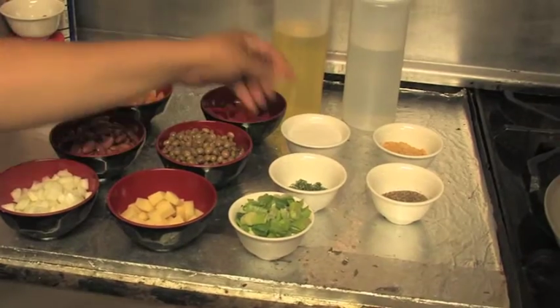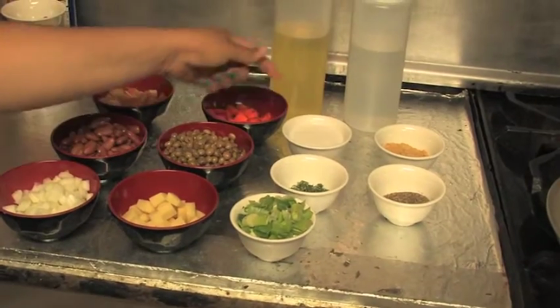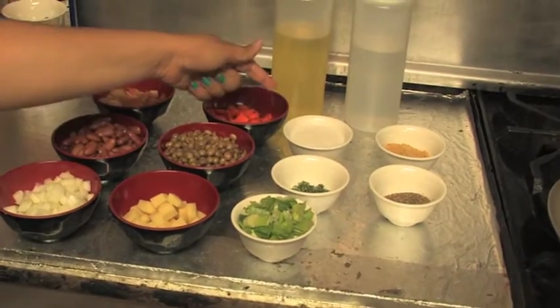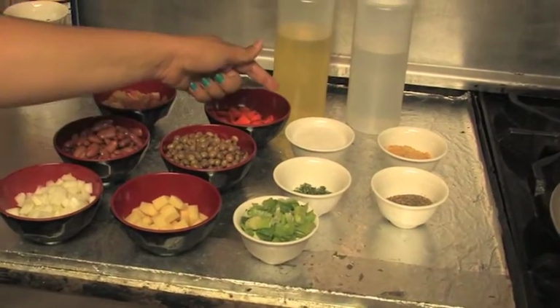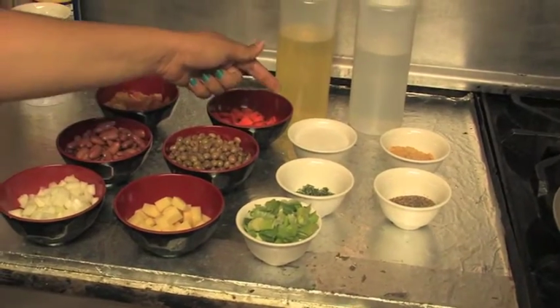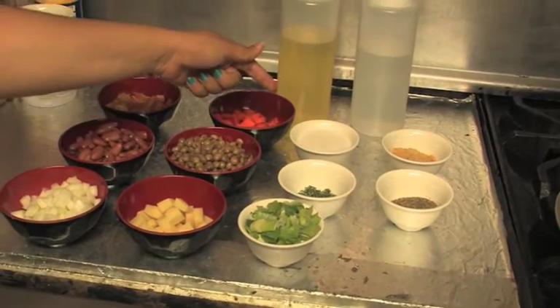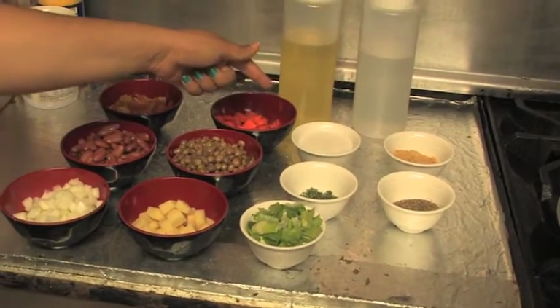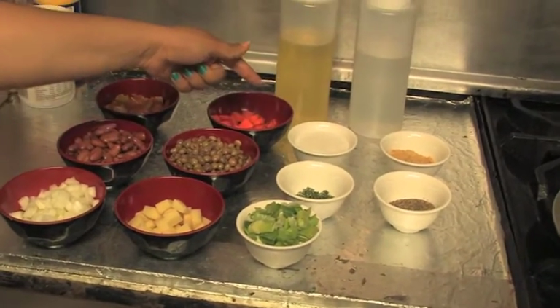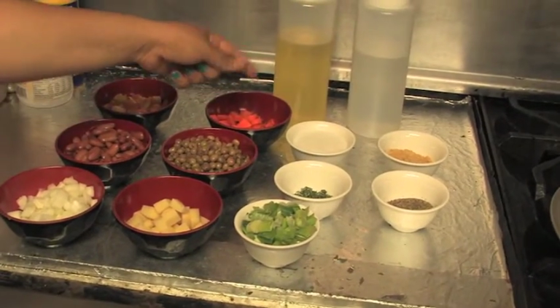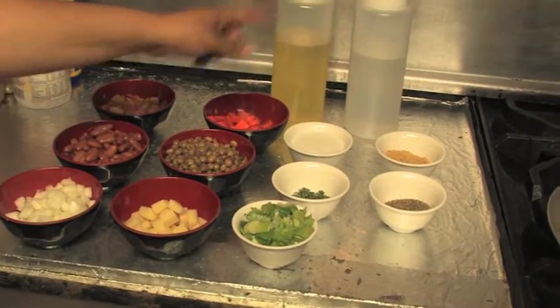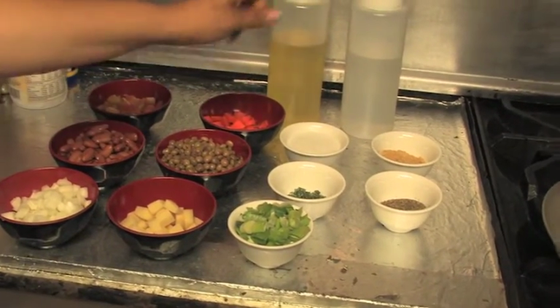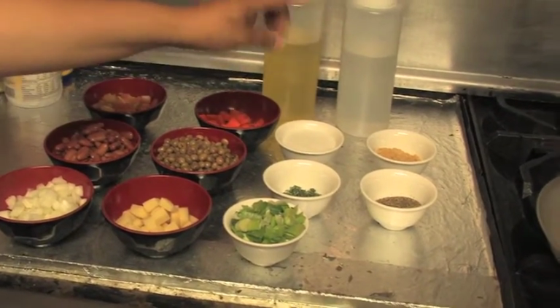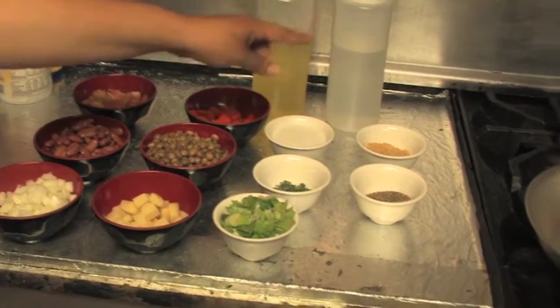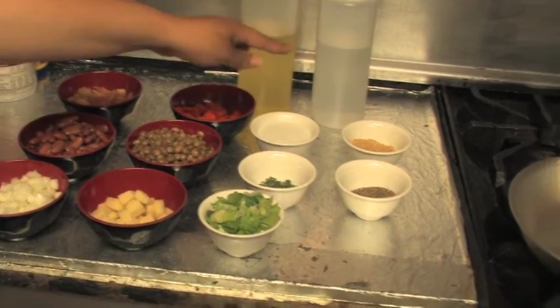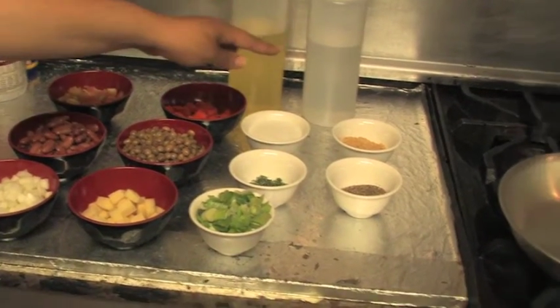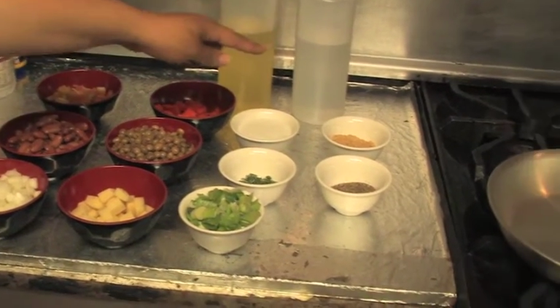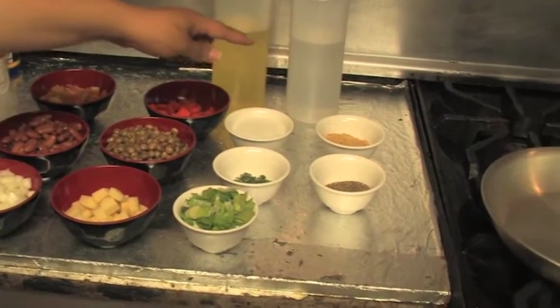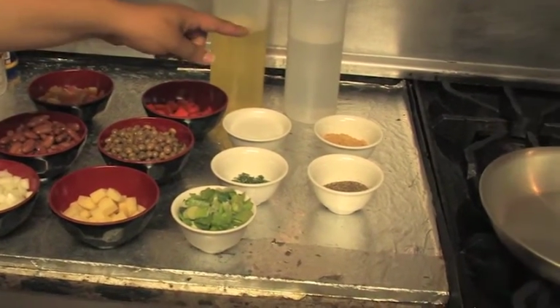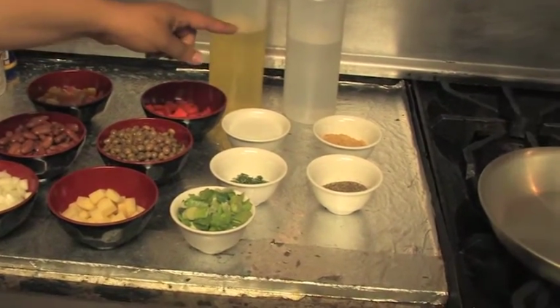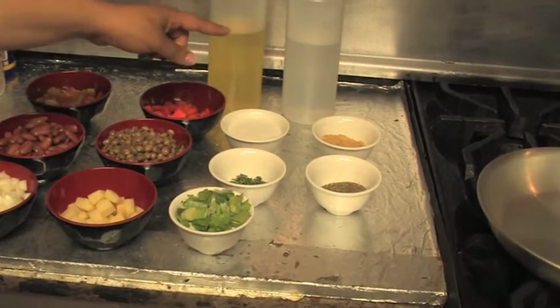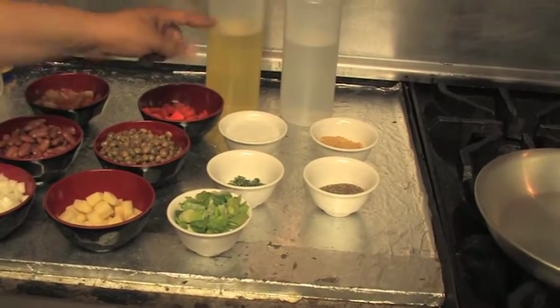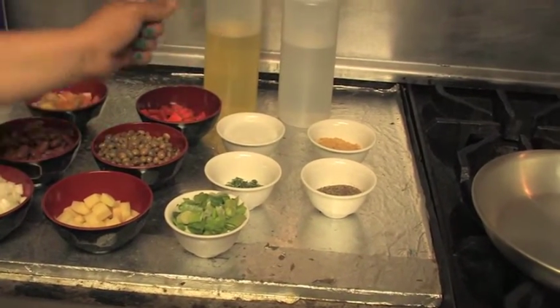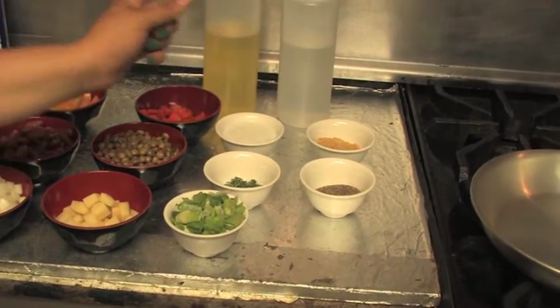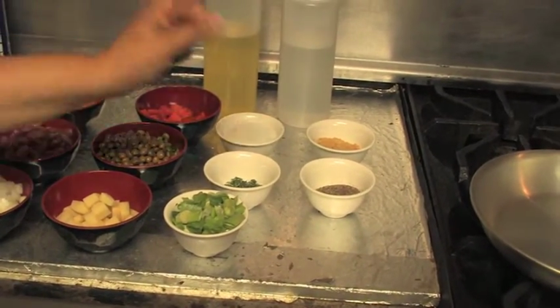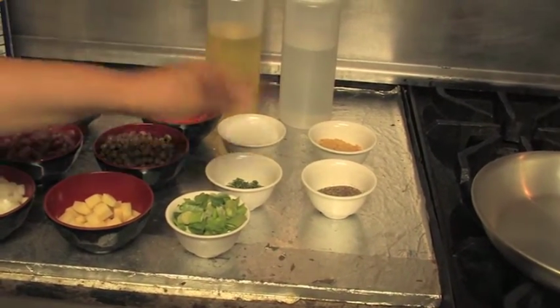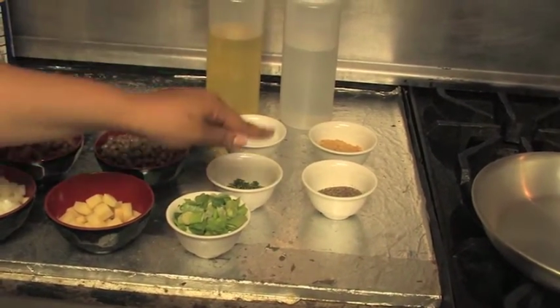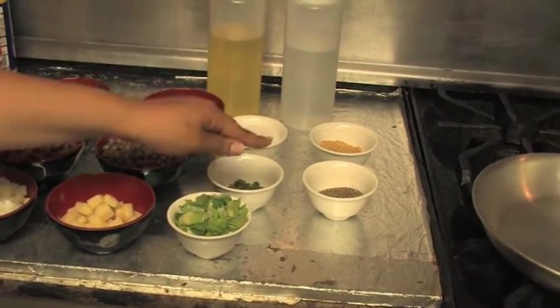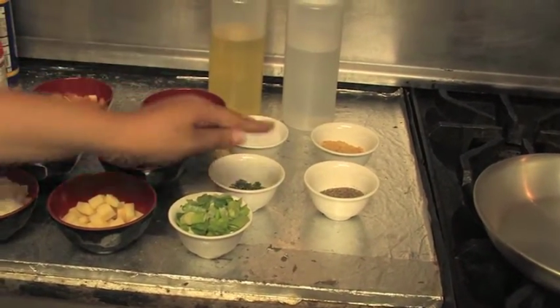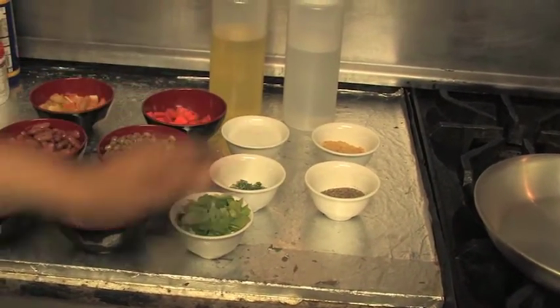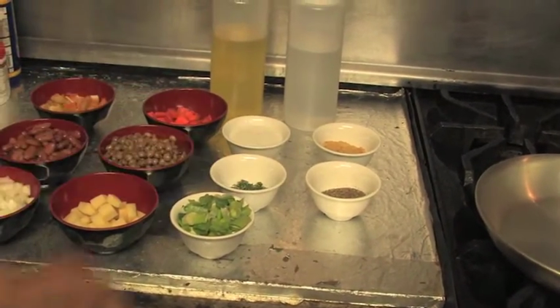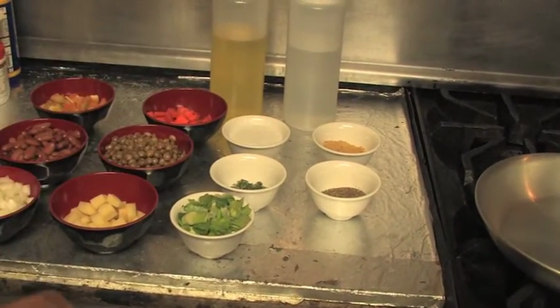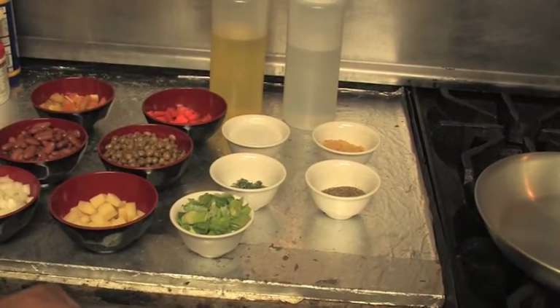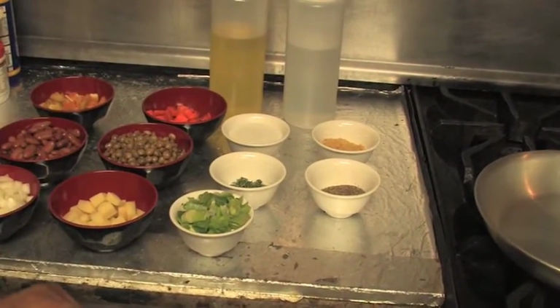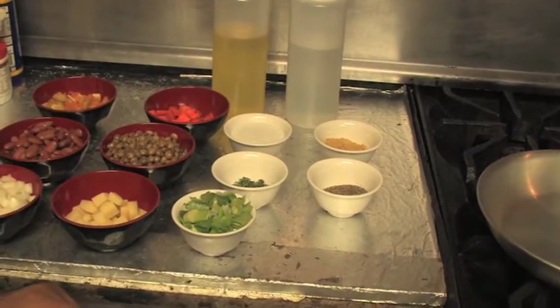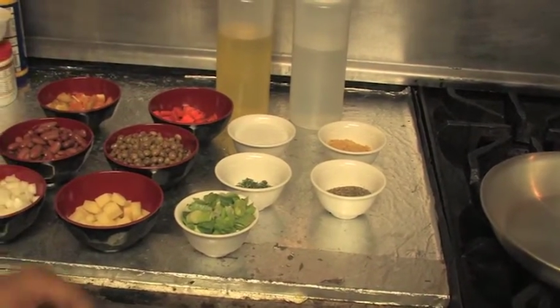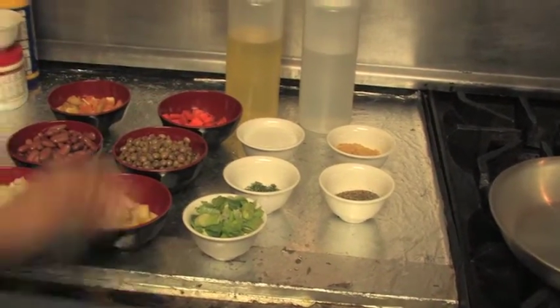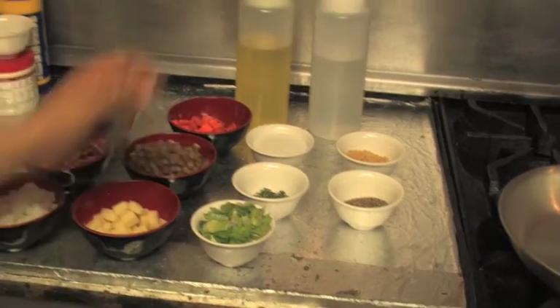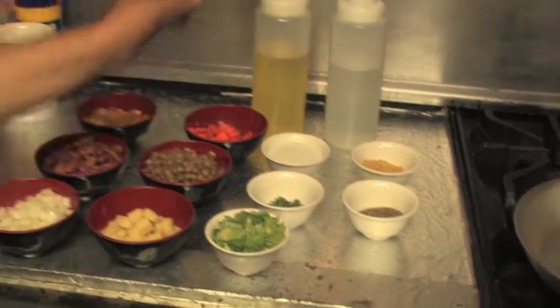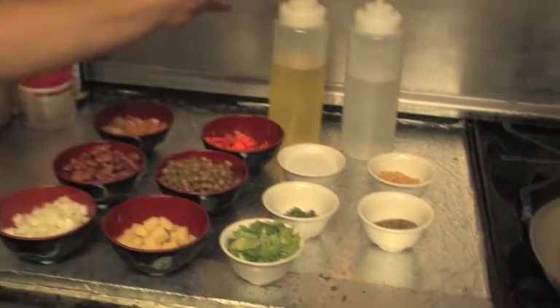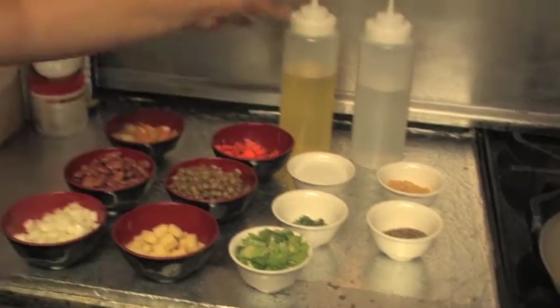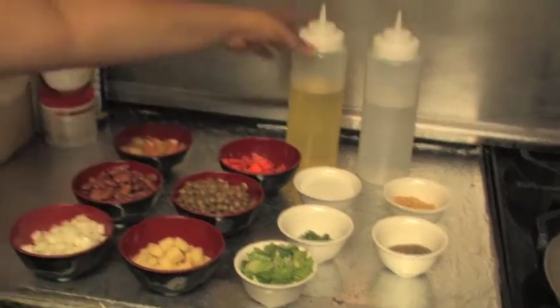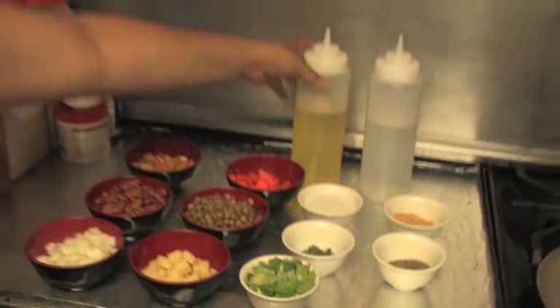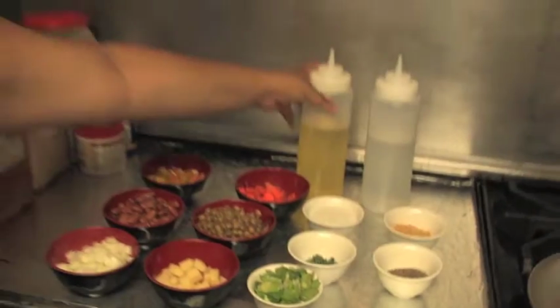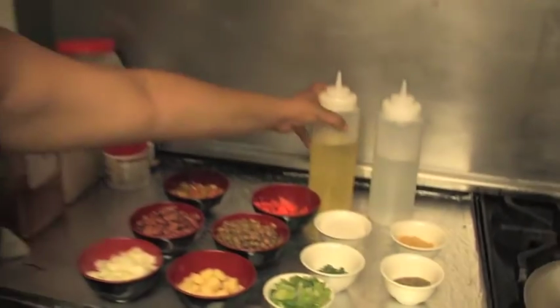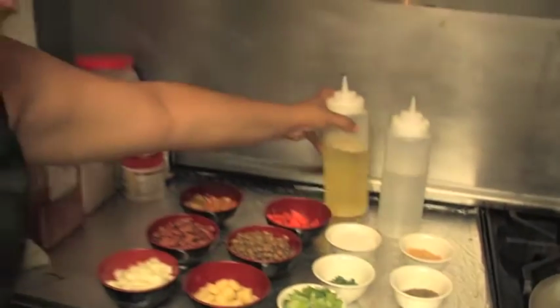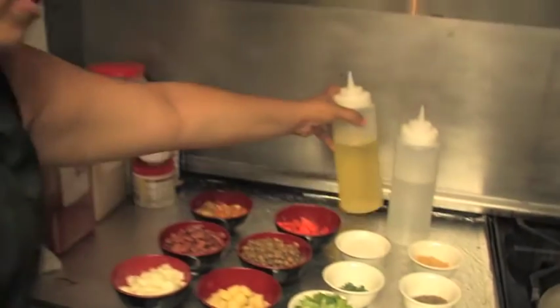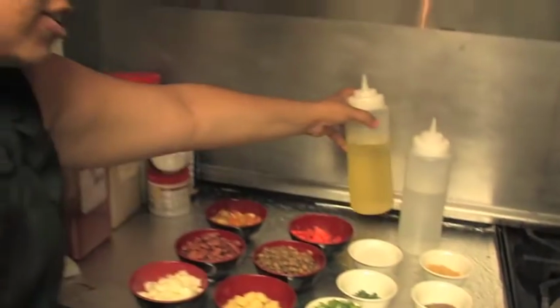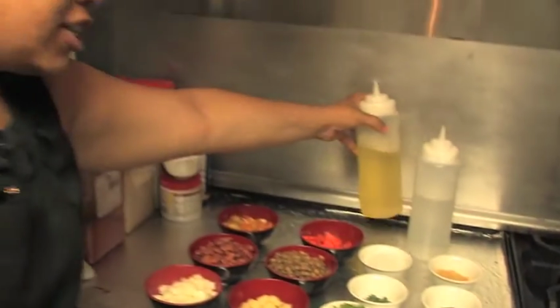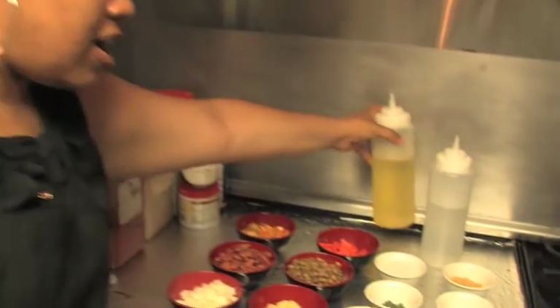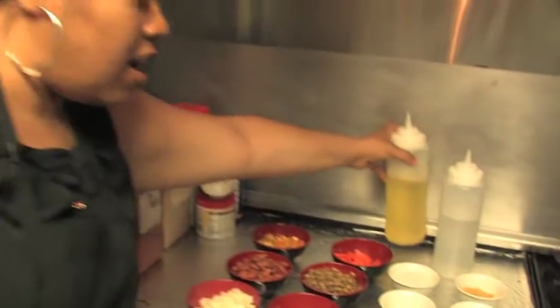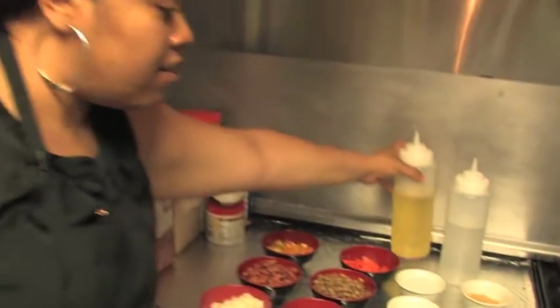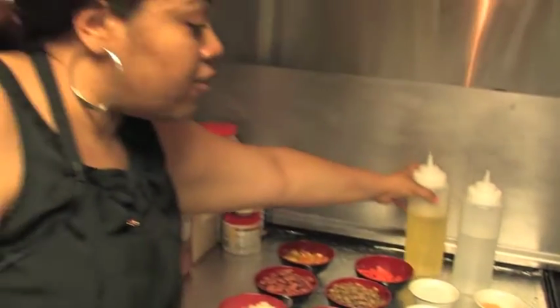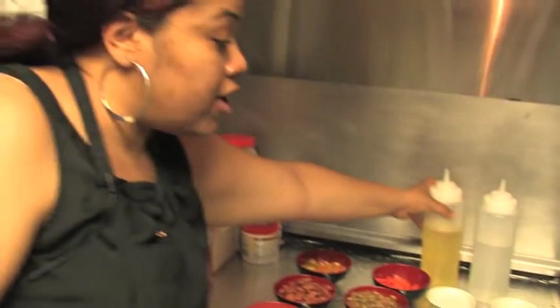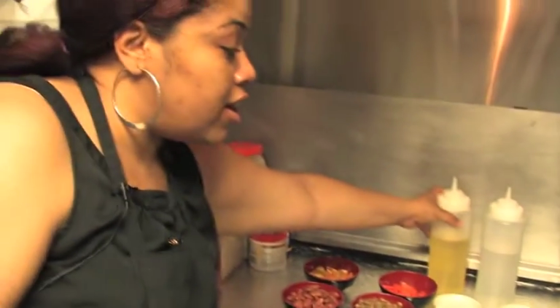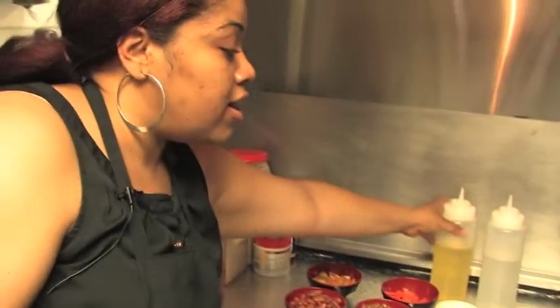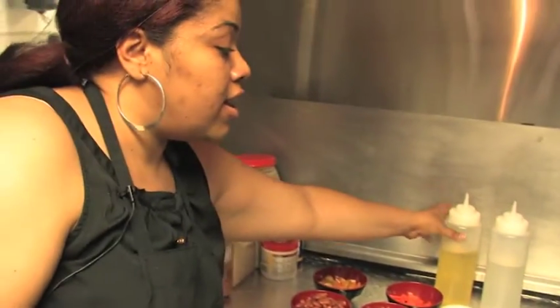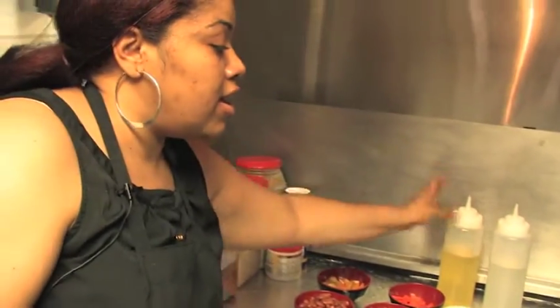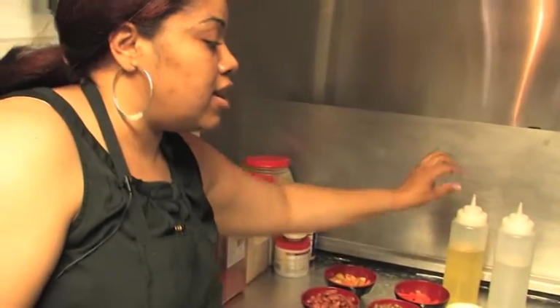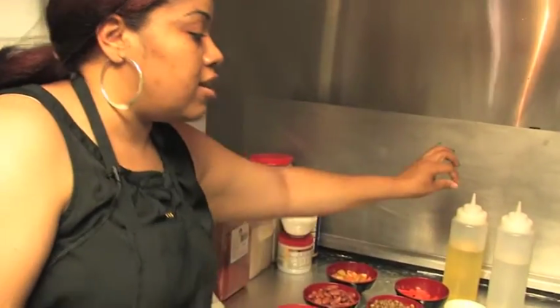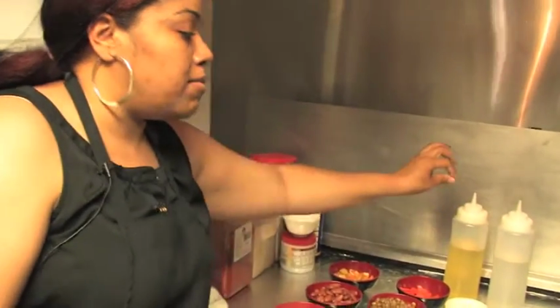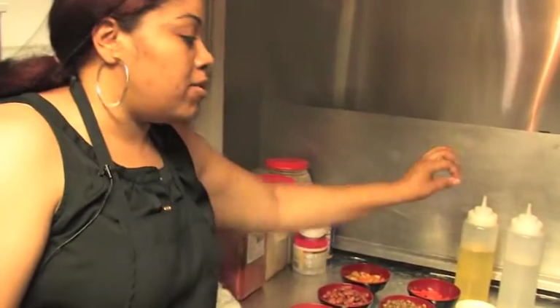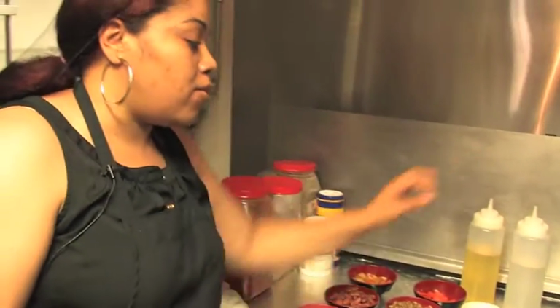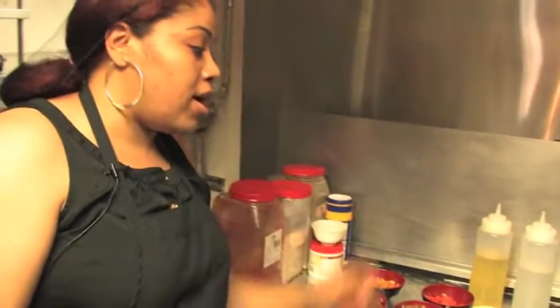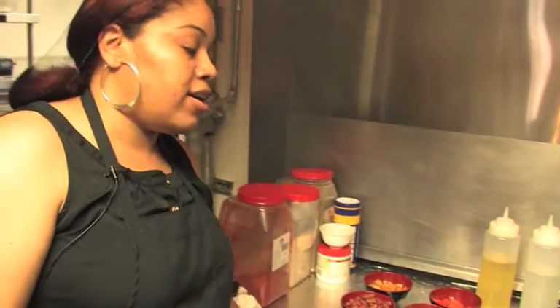We'll also be using coconut milk, Layla's number one seasoning, black pepper, extra virgin olive oil, and a little bit of water.